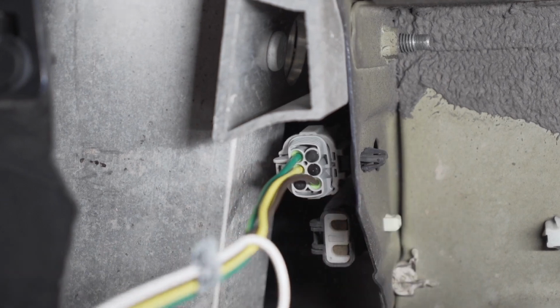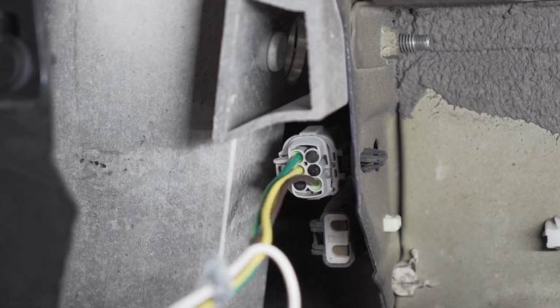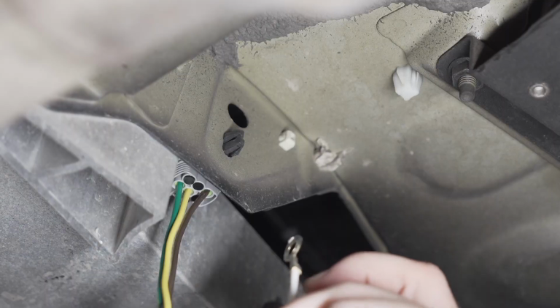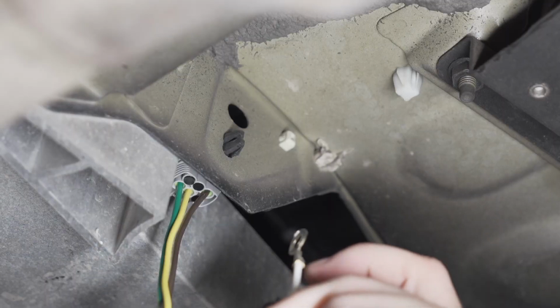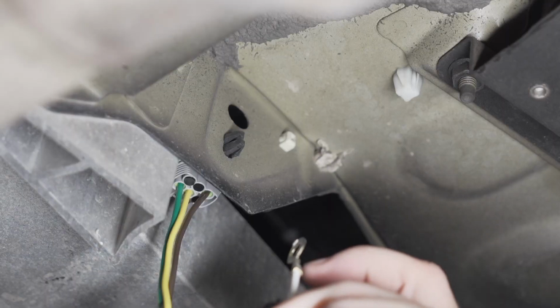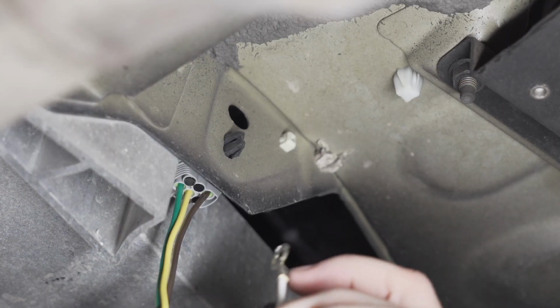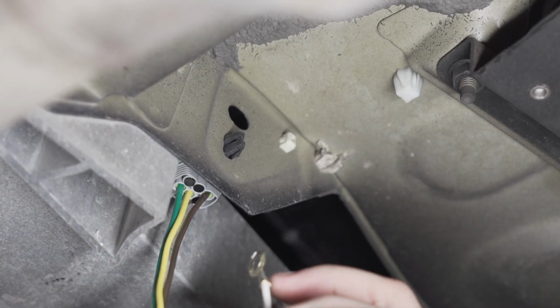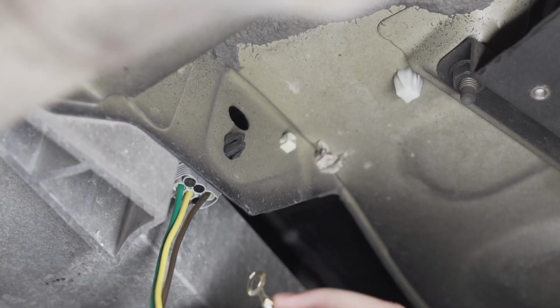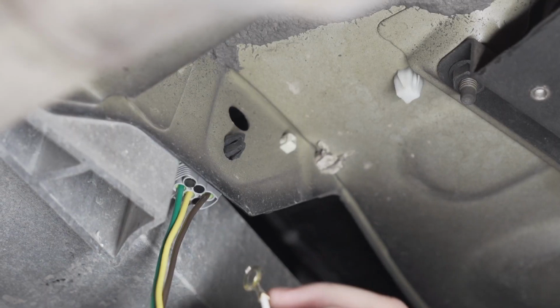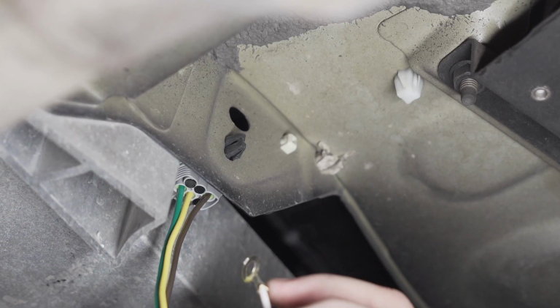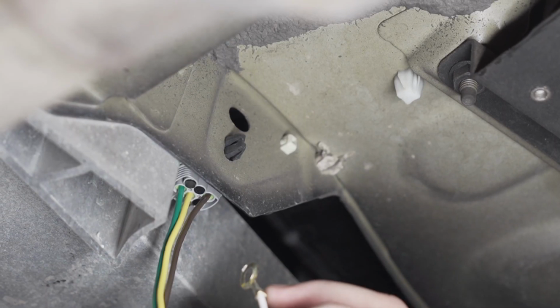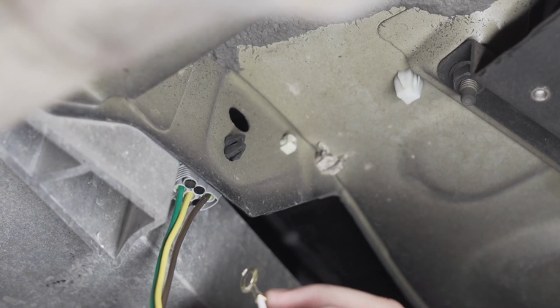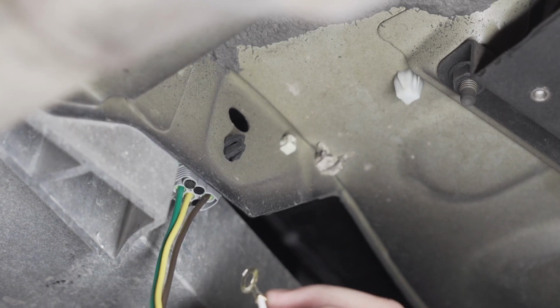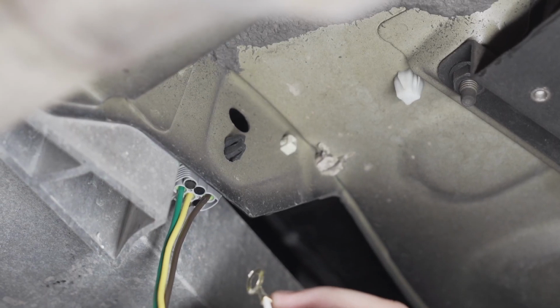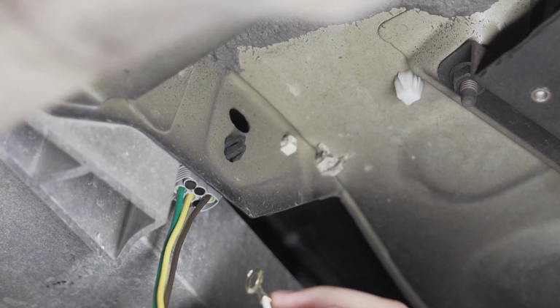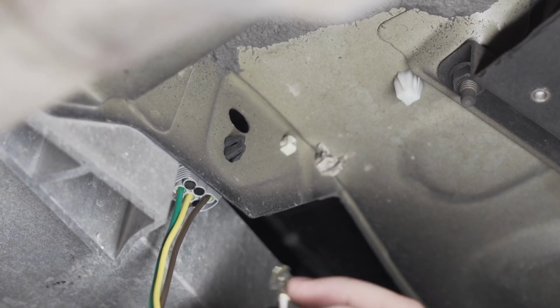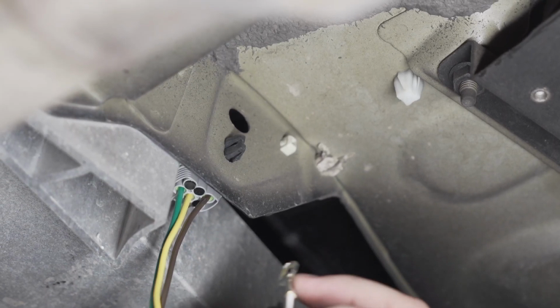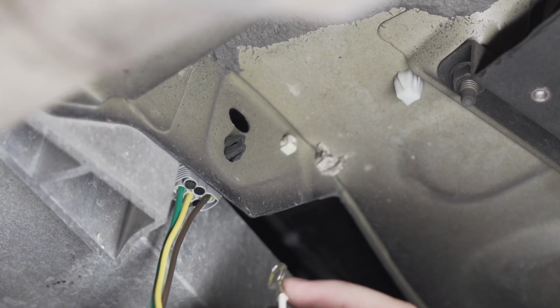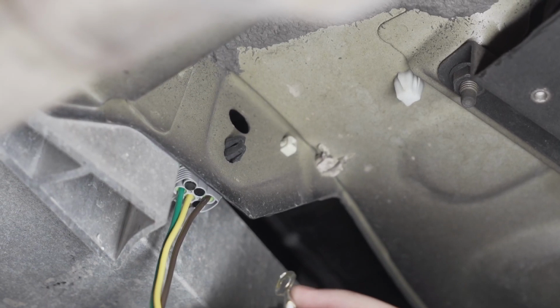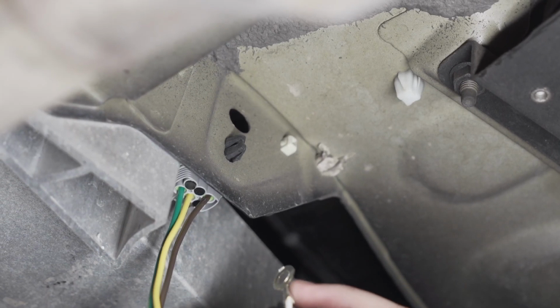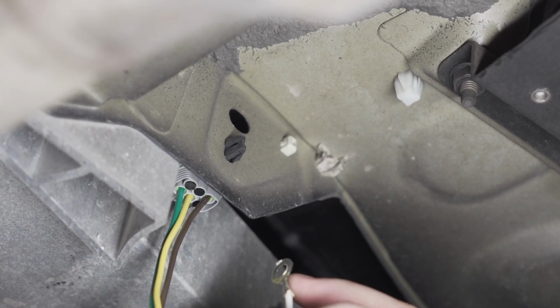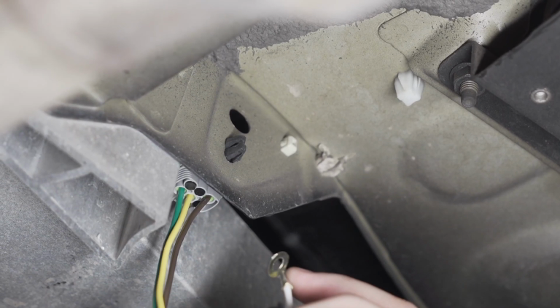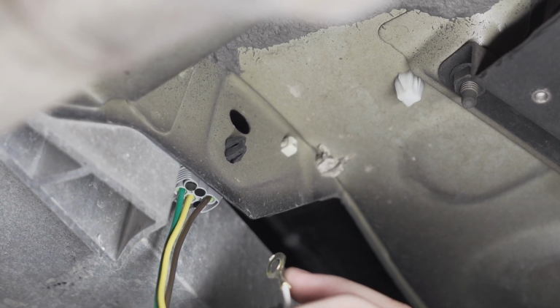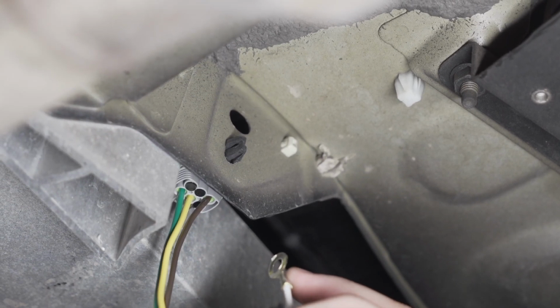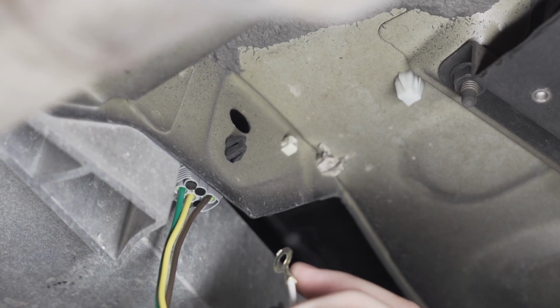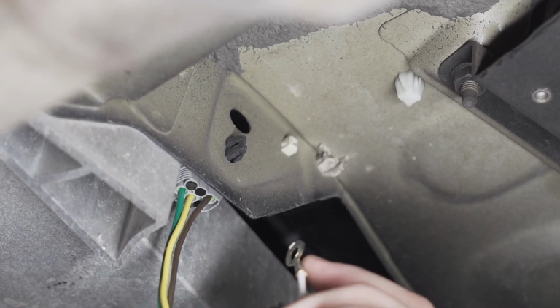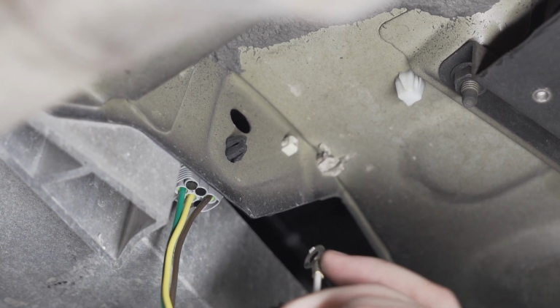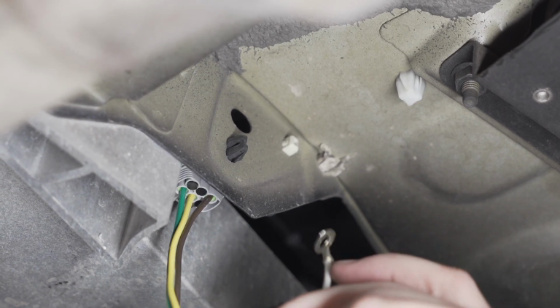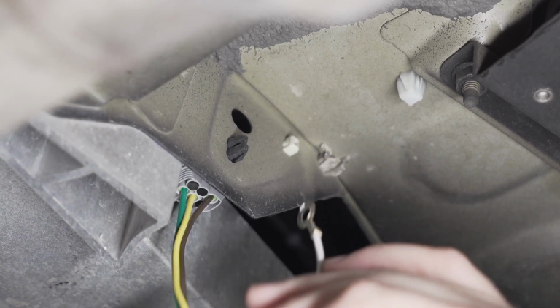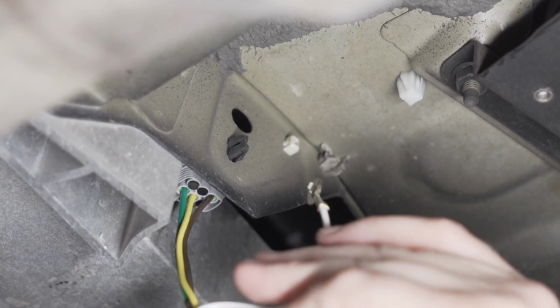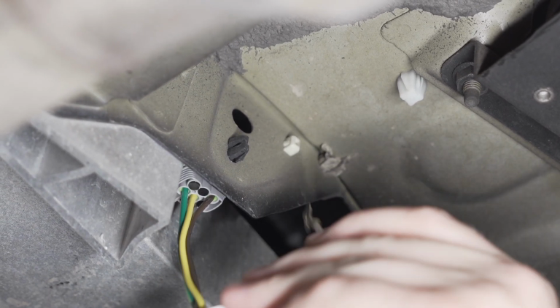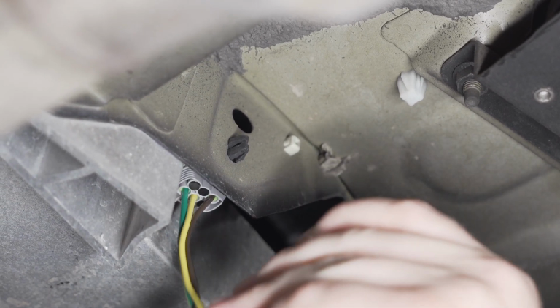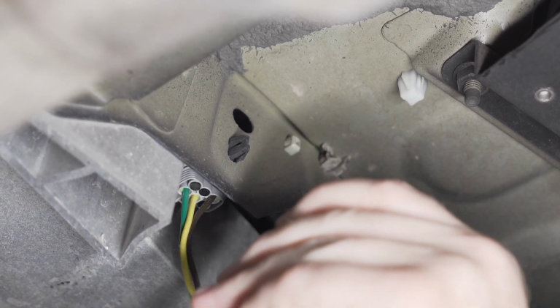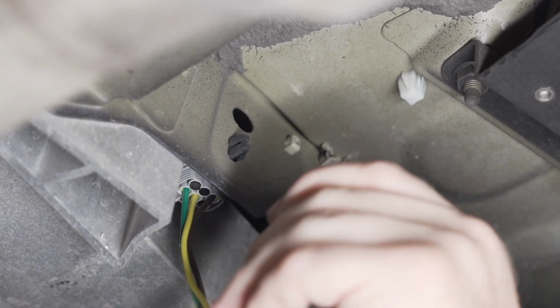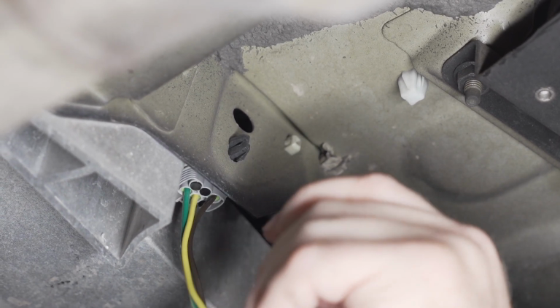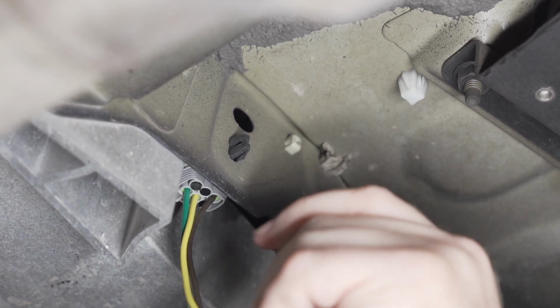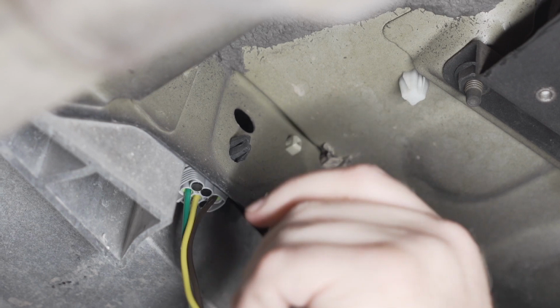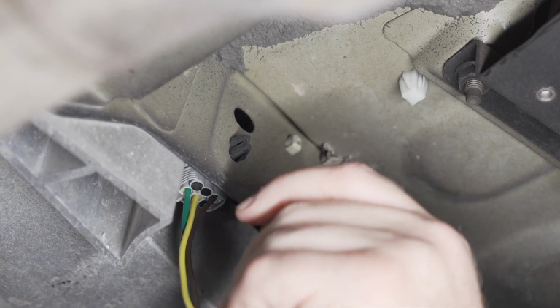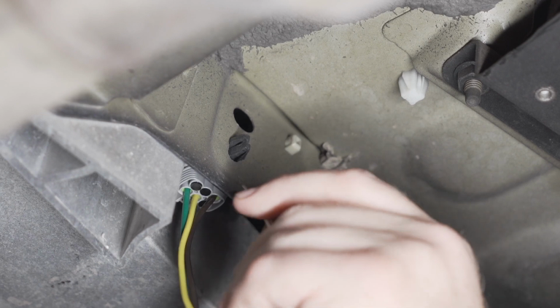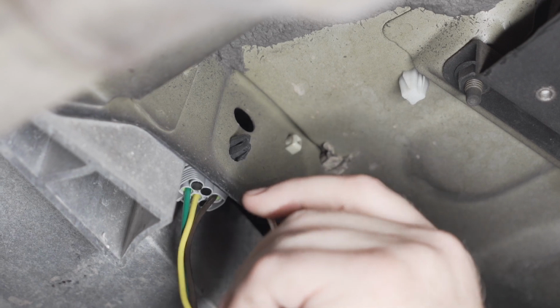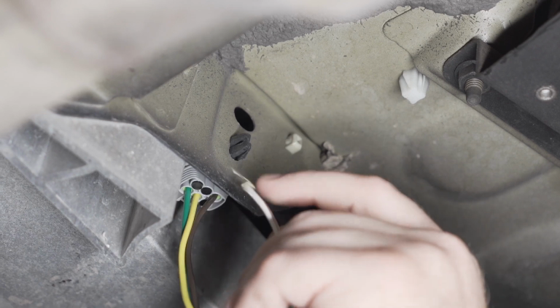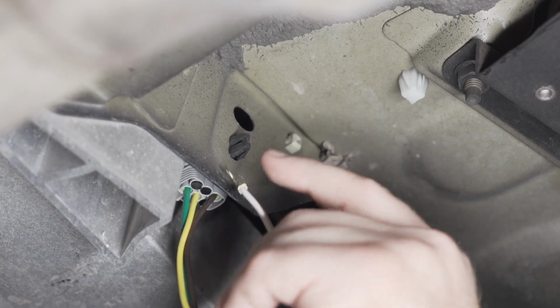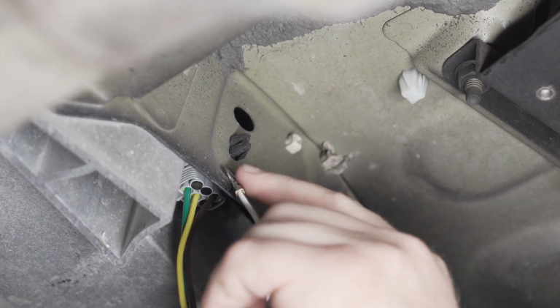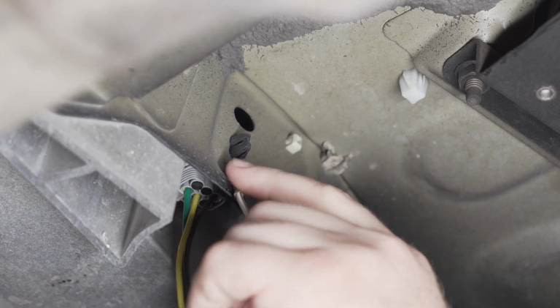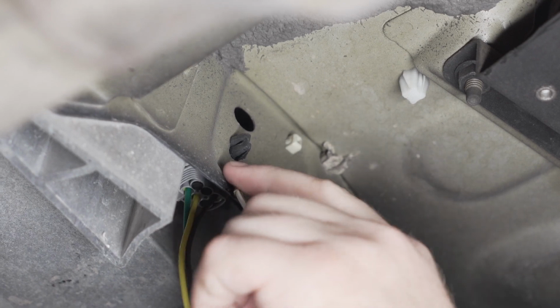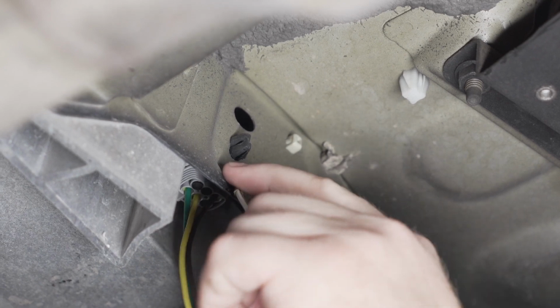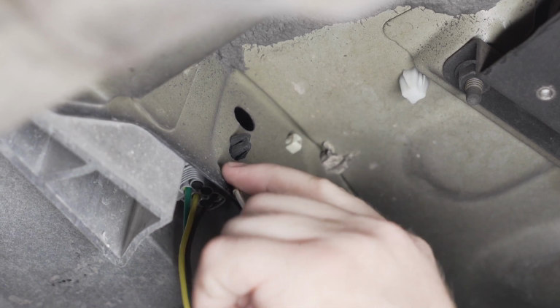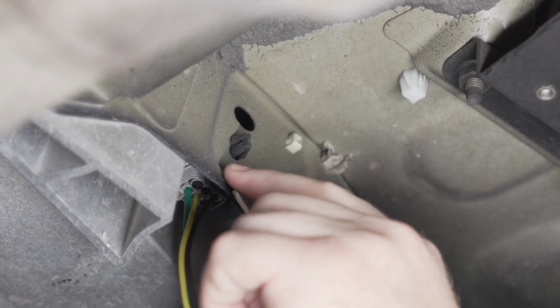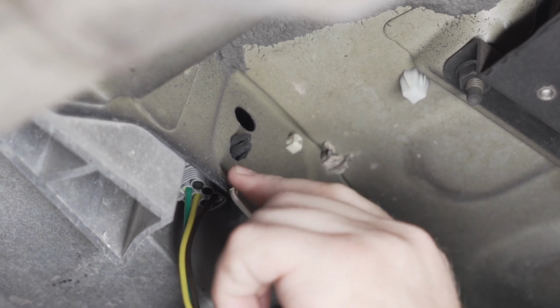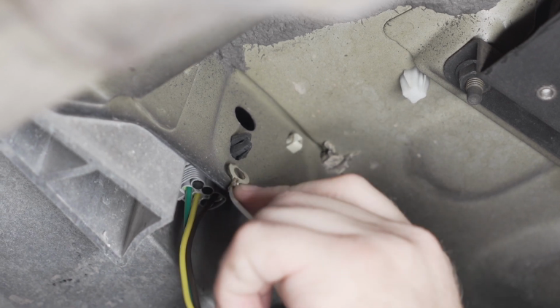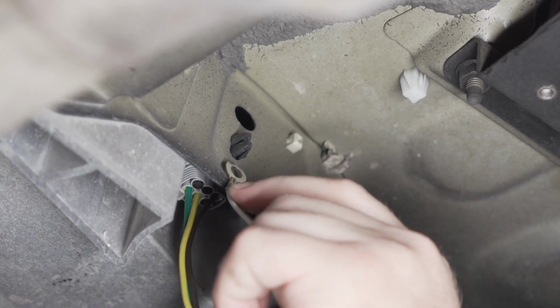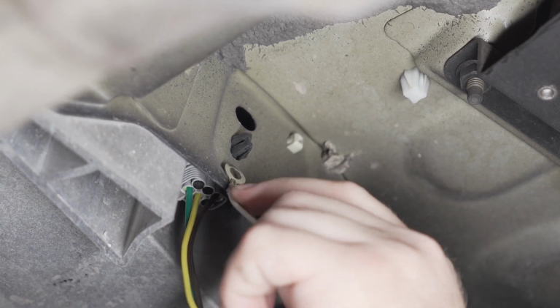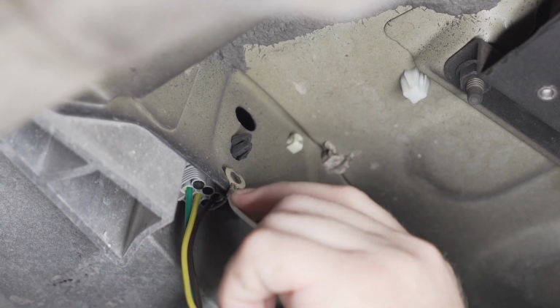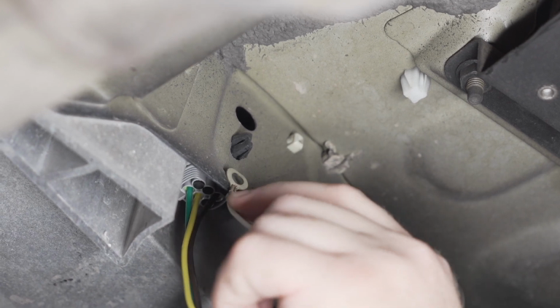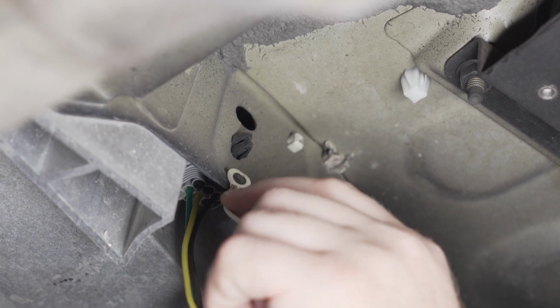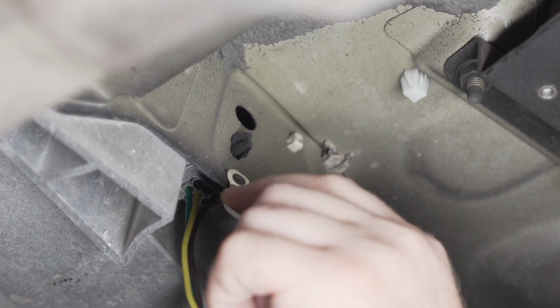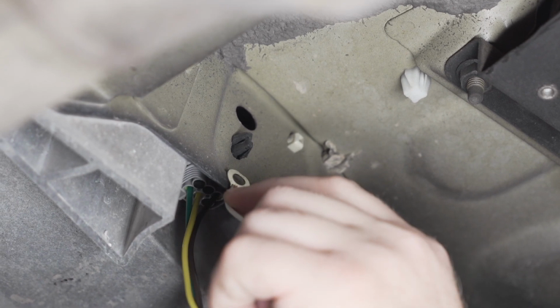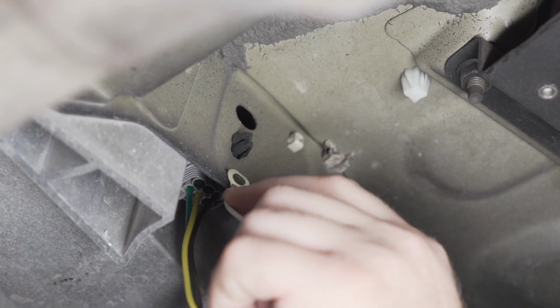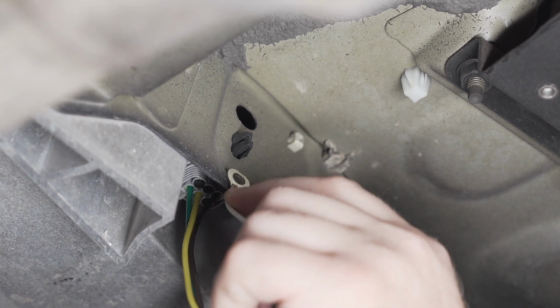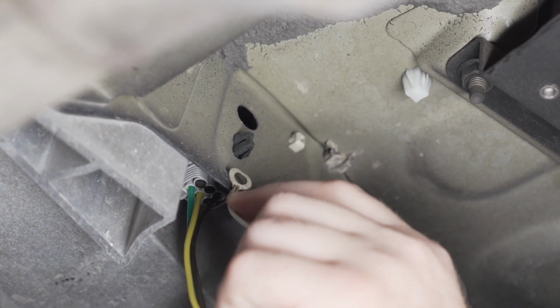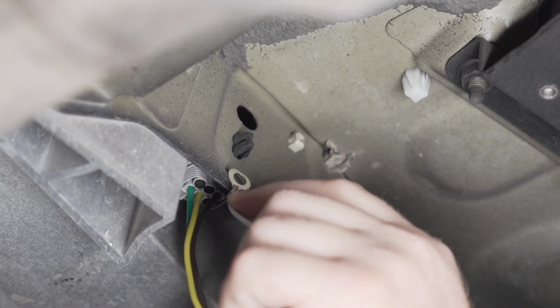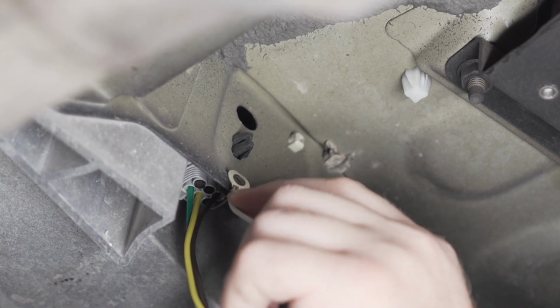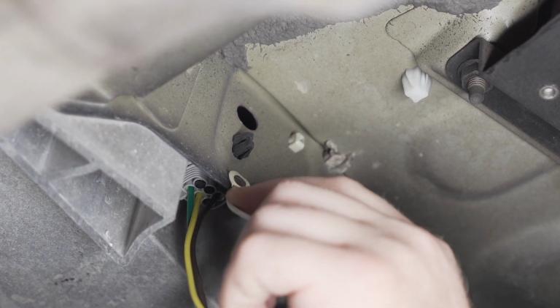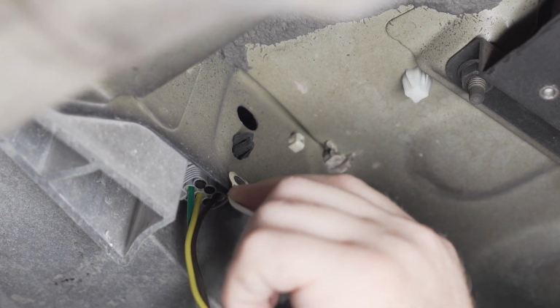Now we're going to ground the ring terminal on the white wire on our connector. We're going to go right behind this plate here and use a provided self-tapping screw.